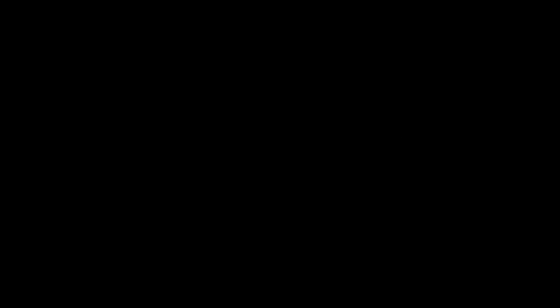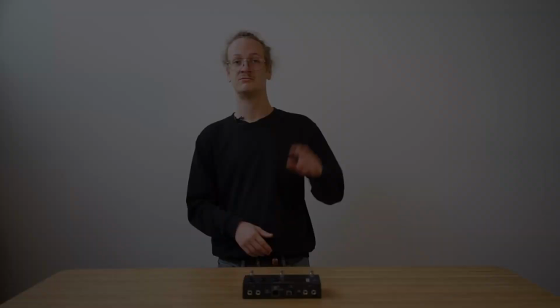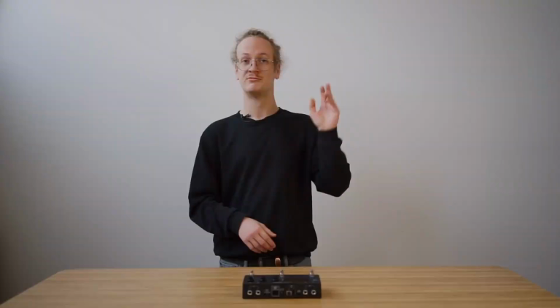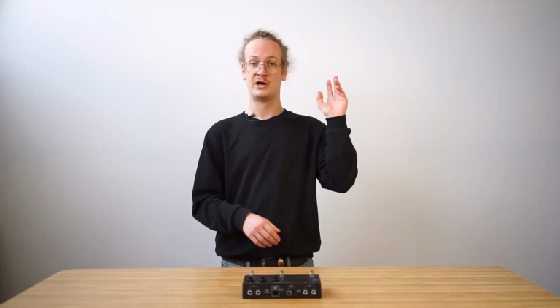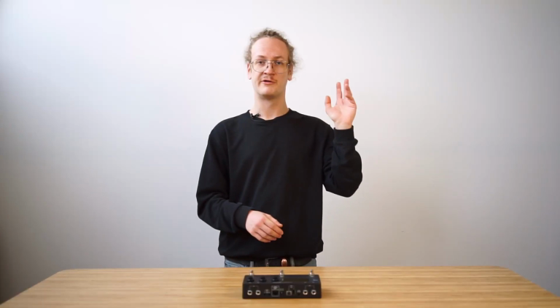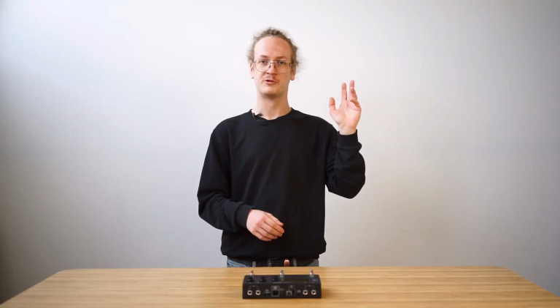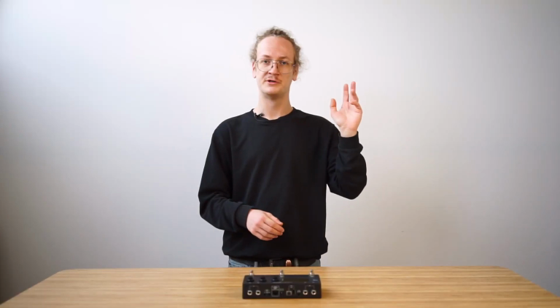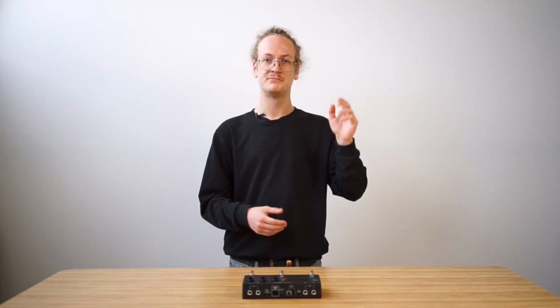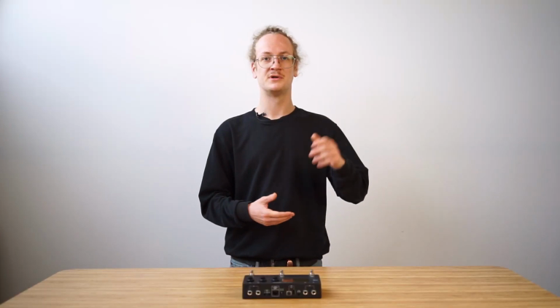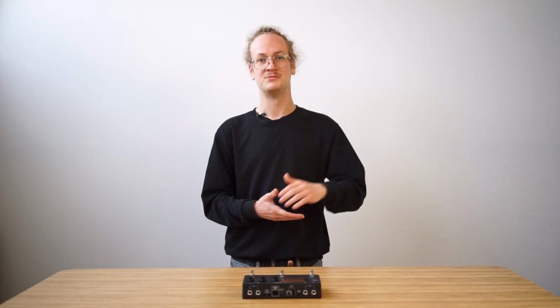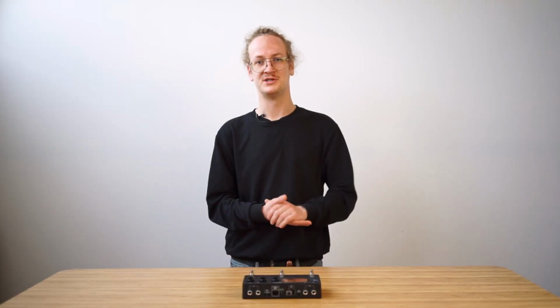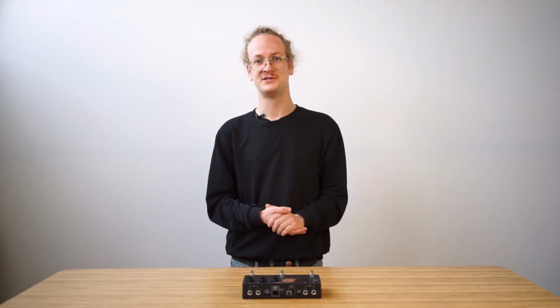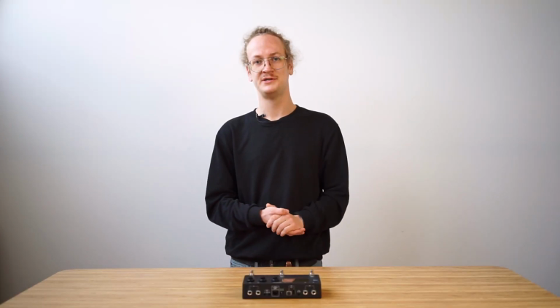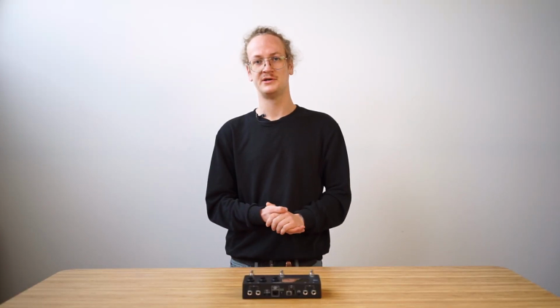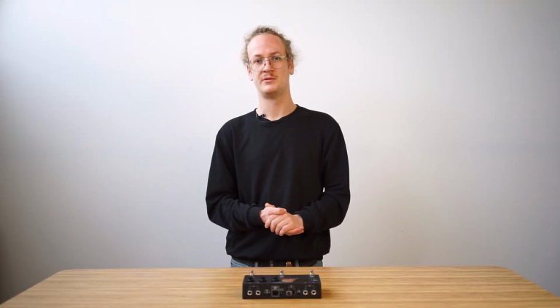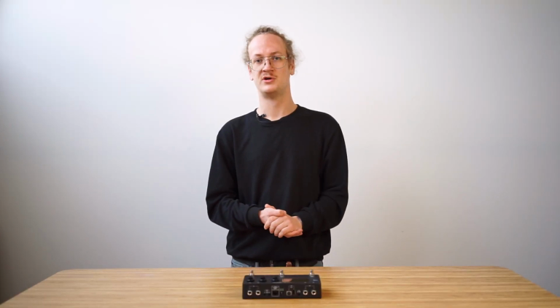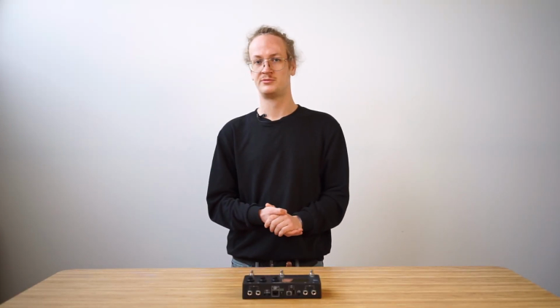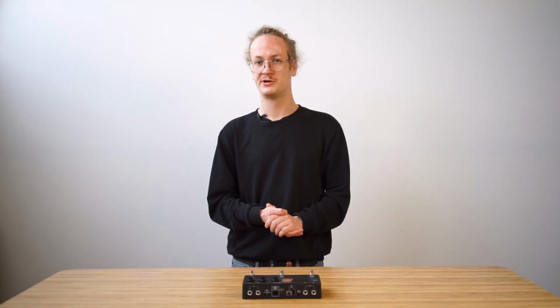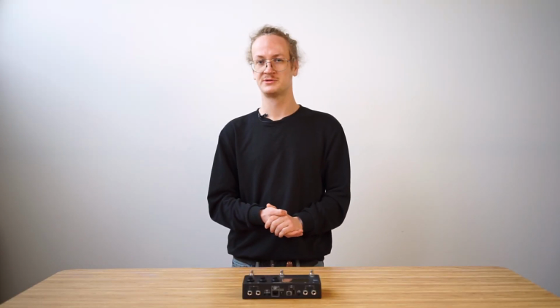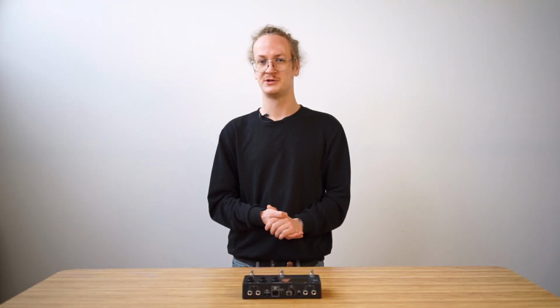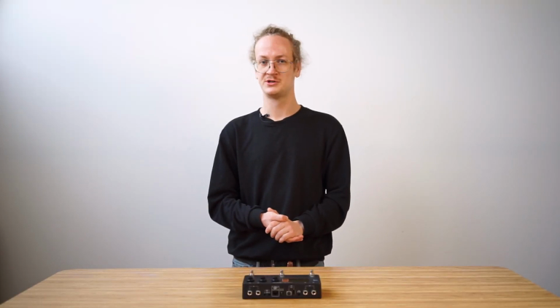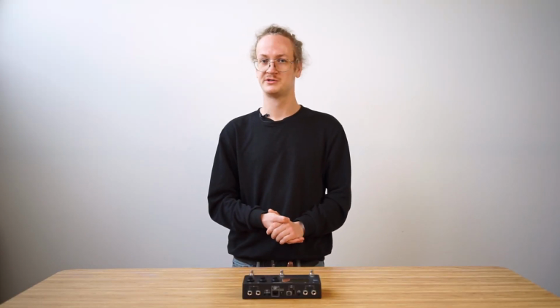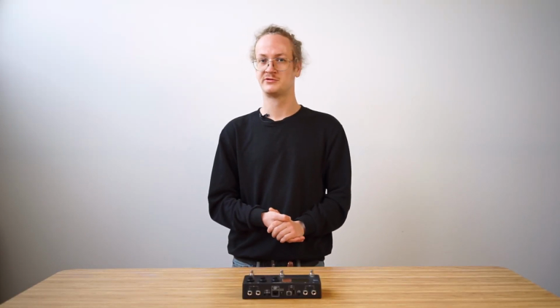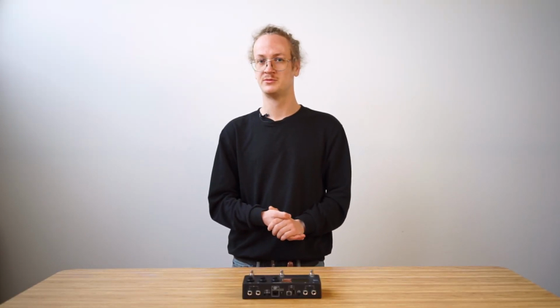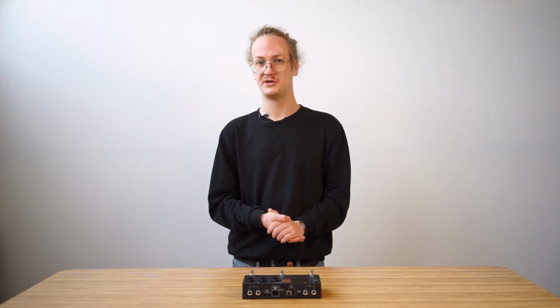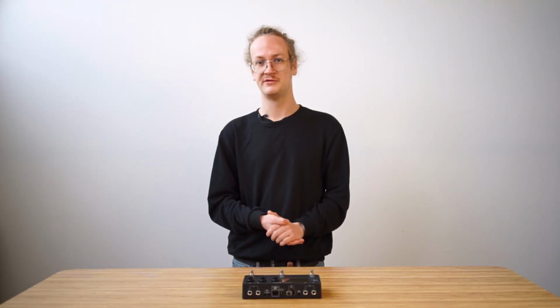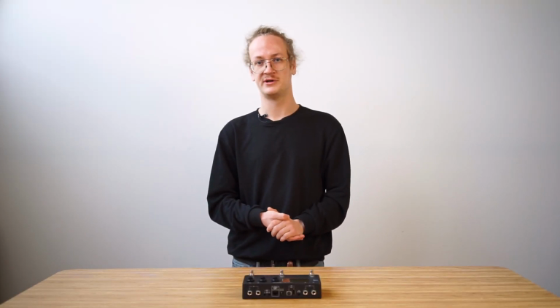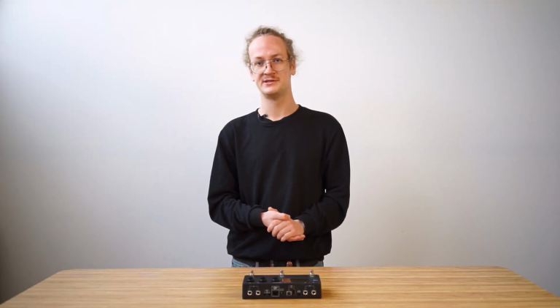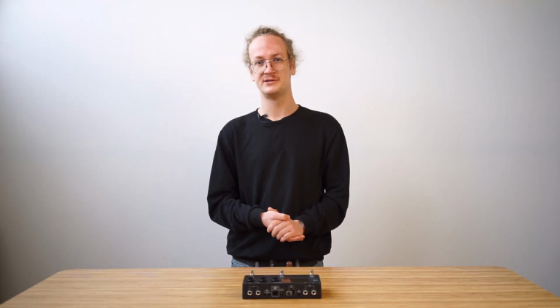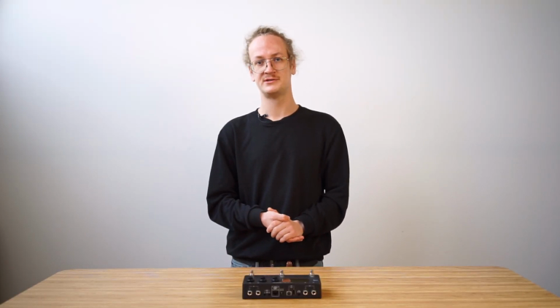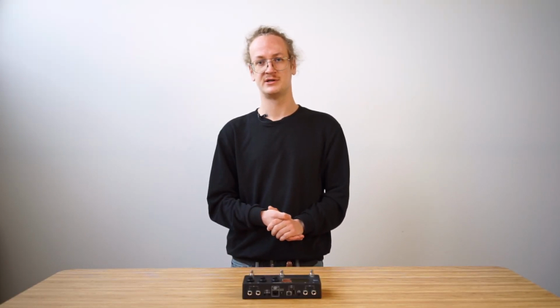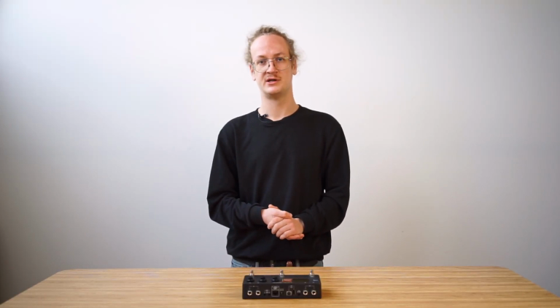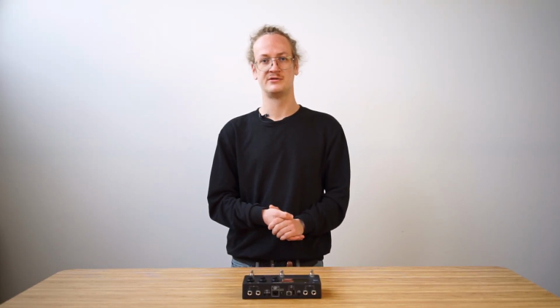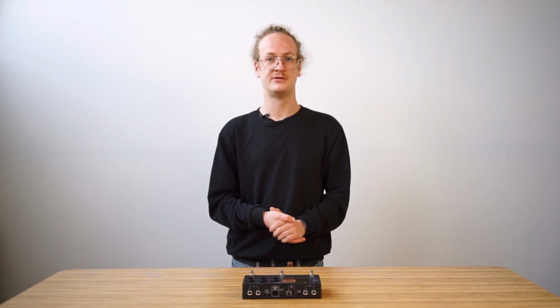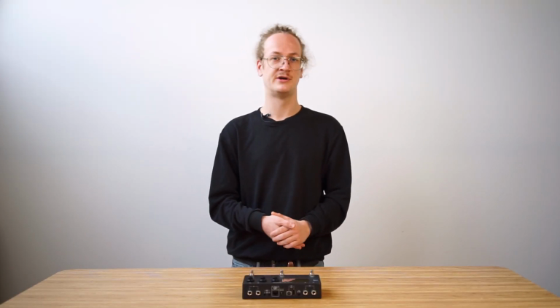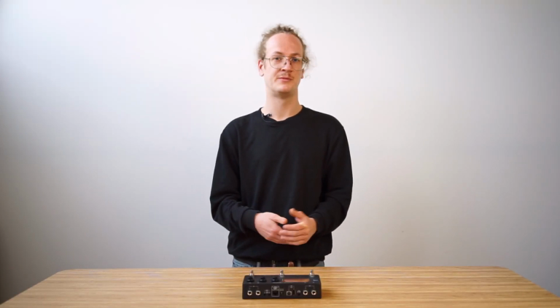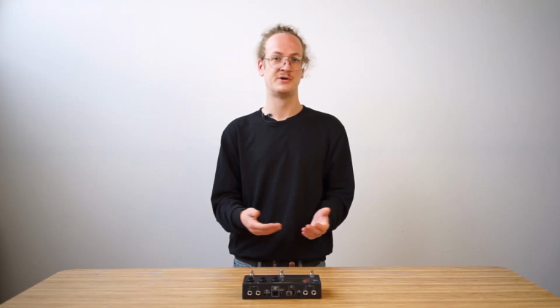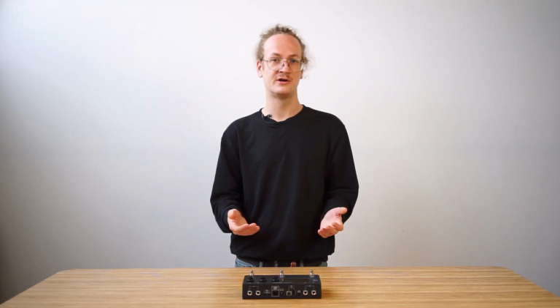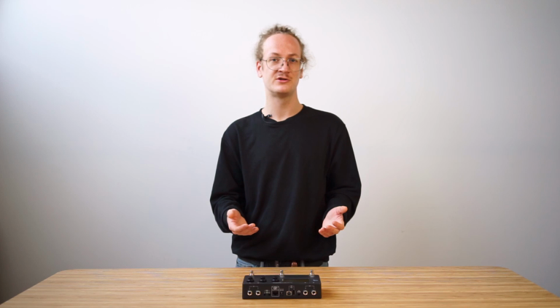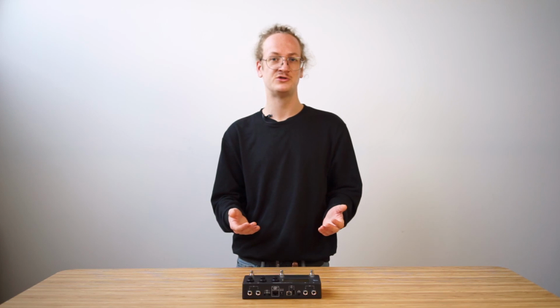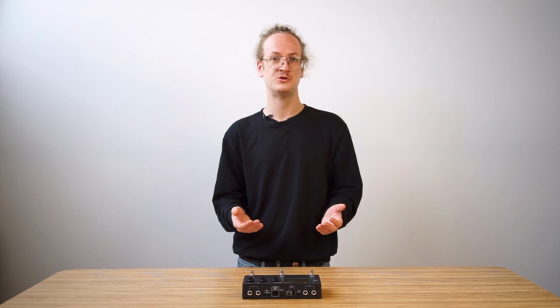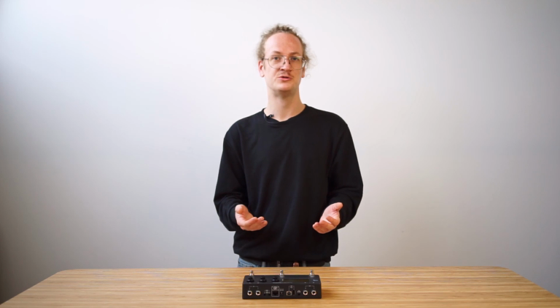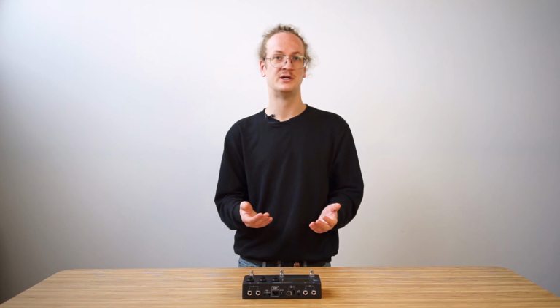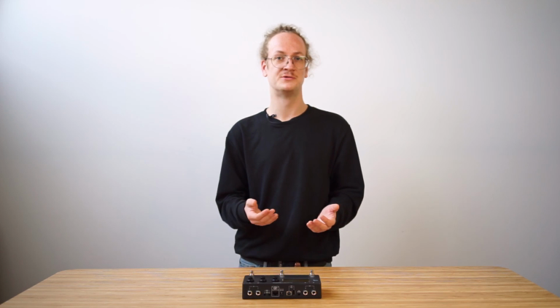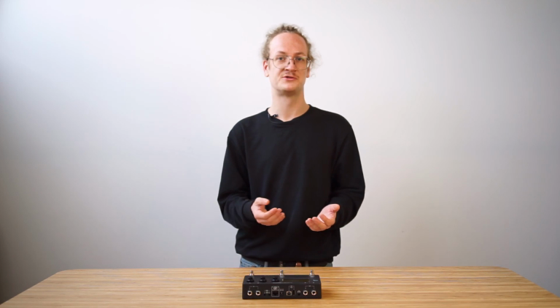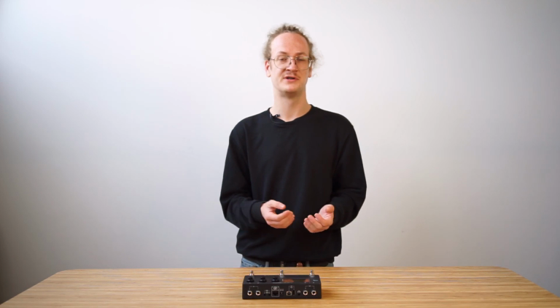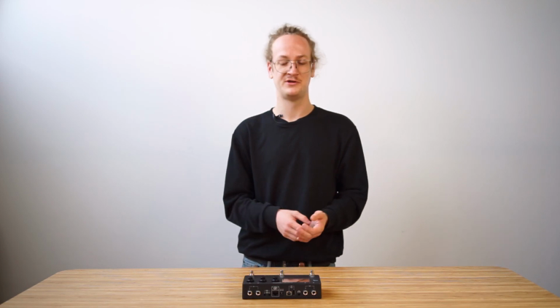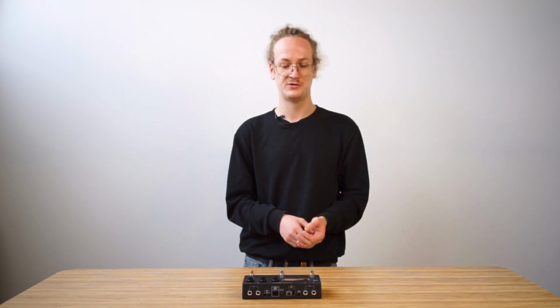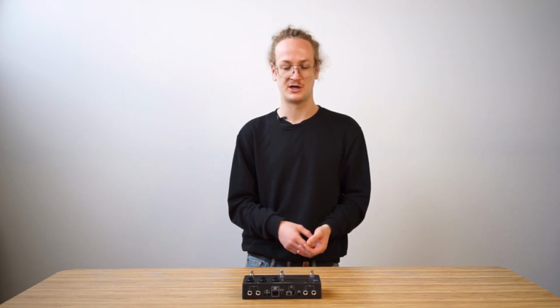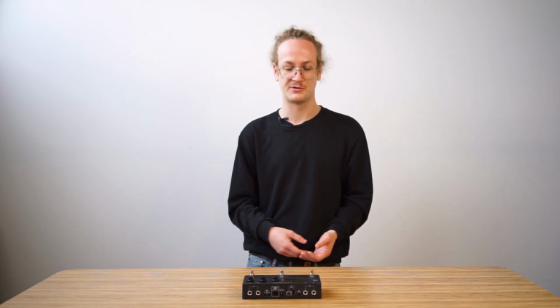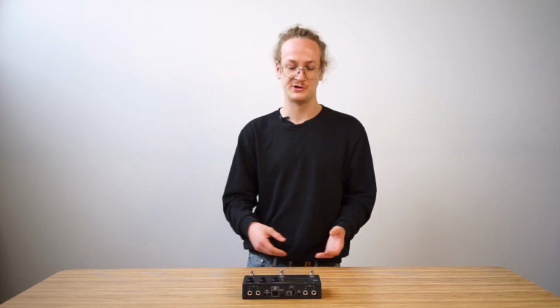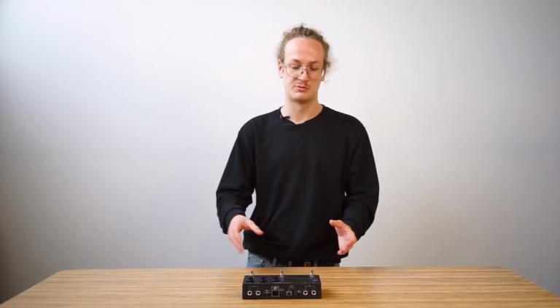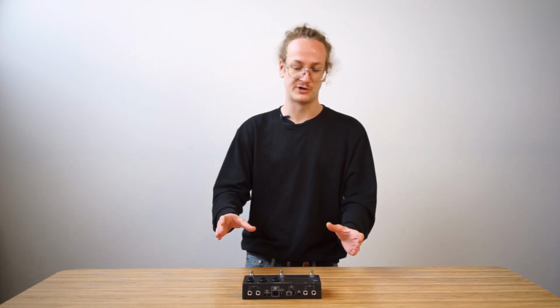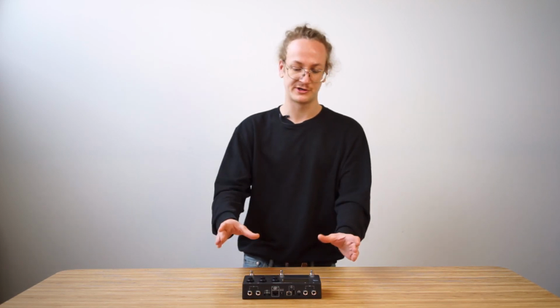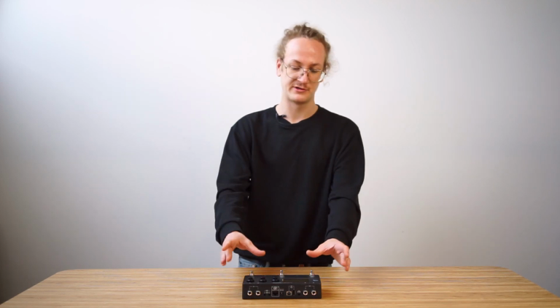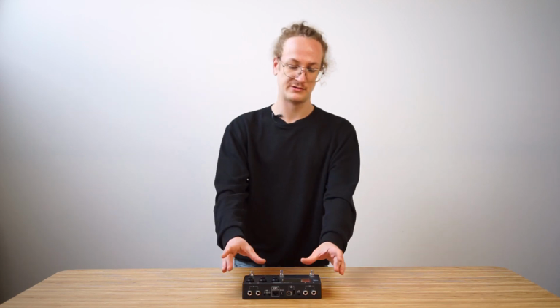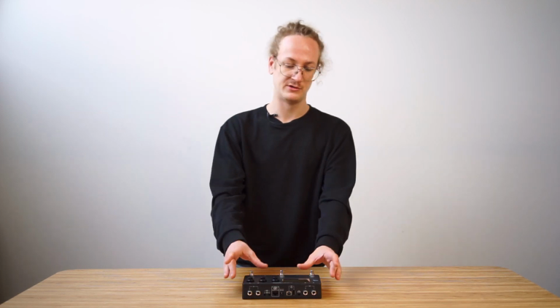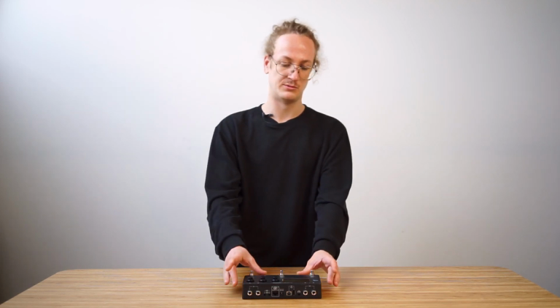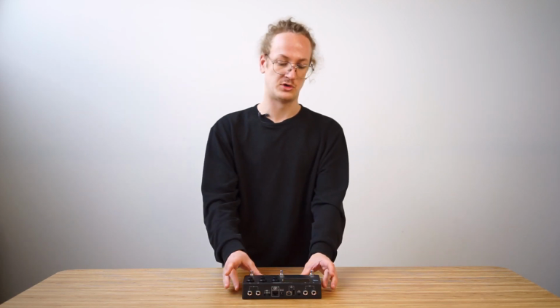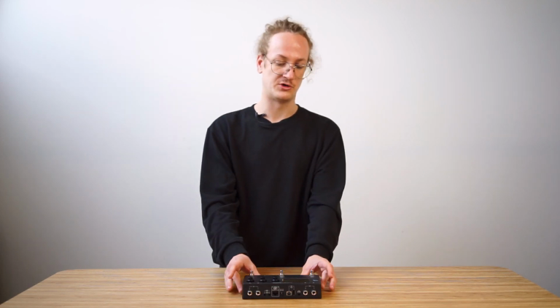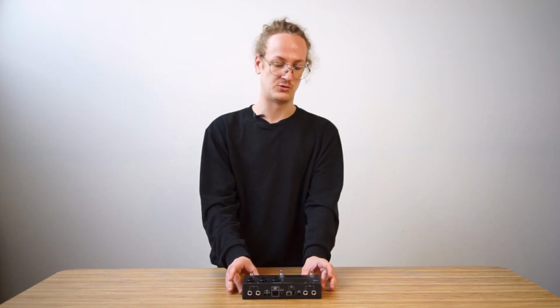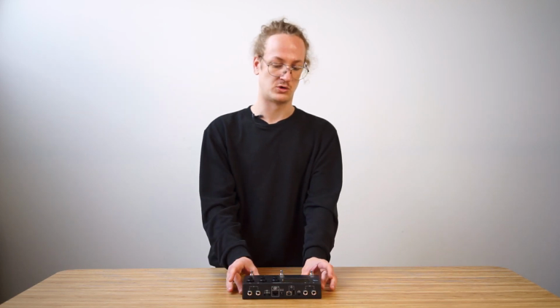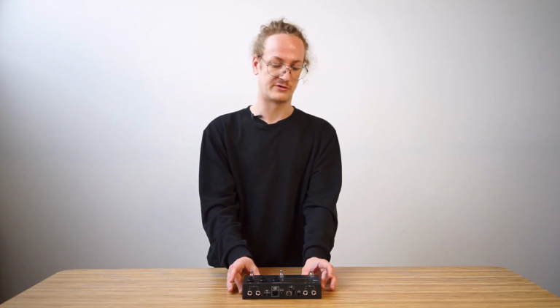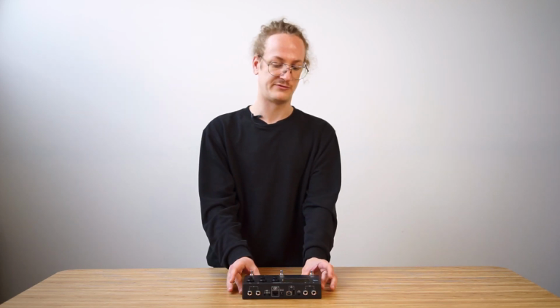Hi everyone, I'm Jesse. I'm the product specialist for Mod Devices and today I'm here to demonstrate our new product, the Mod Dwarf.